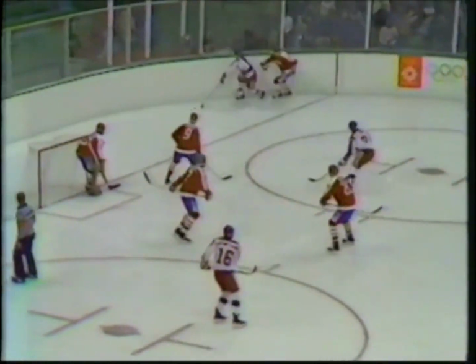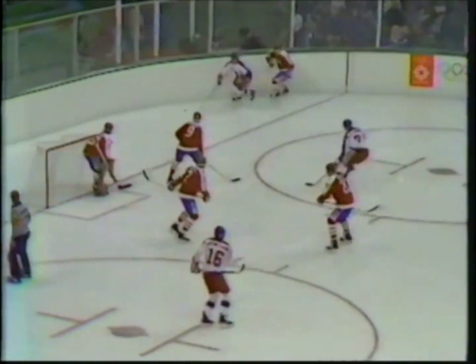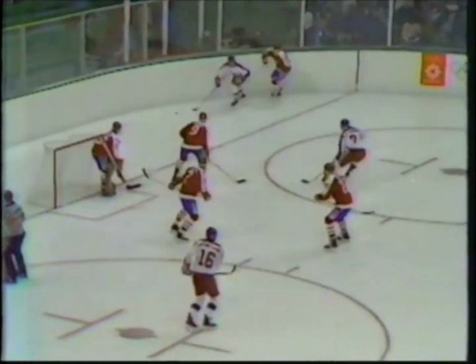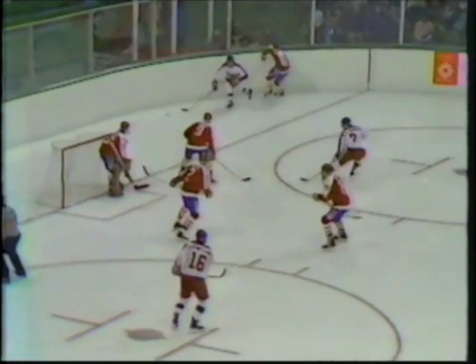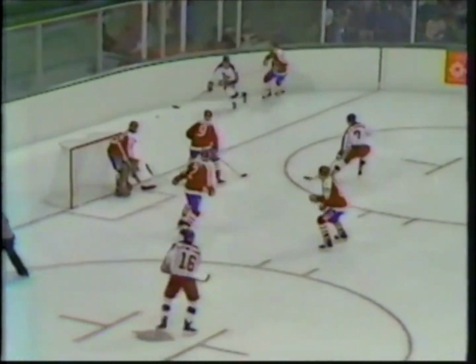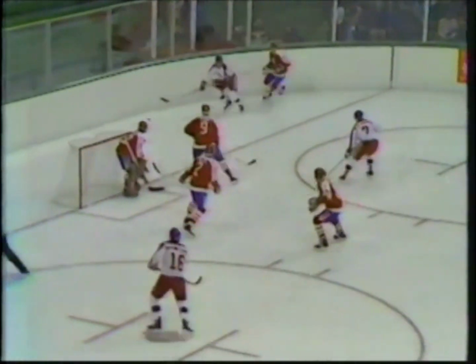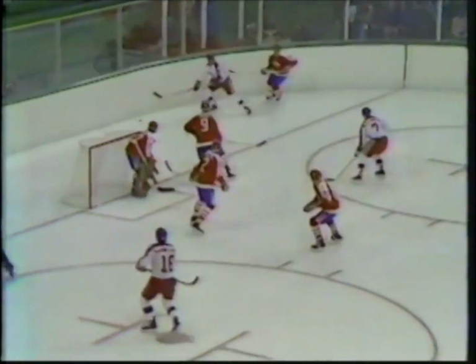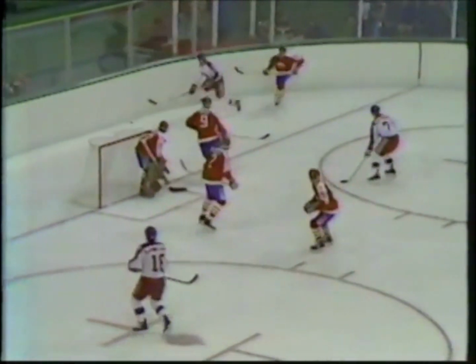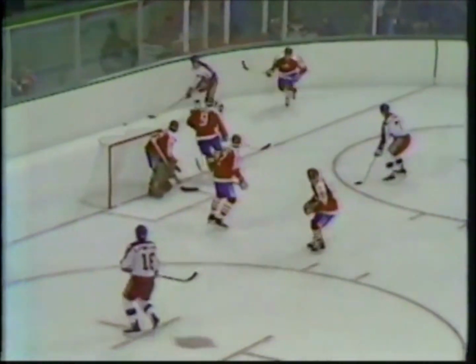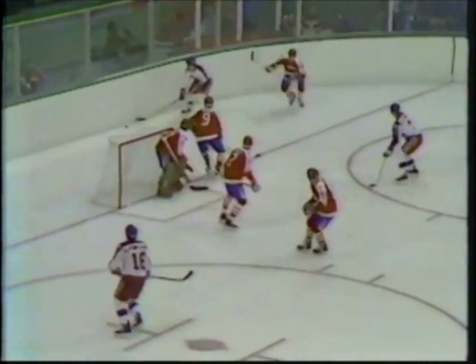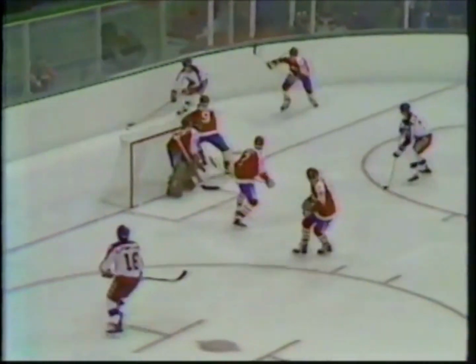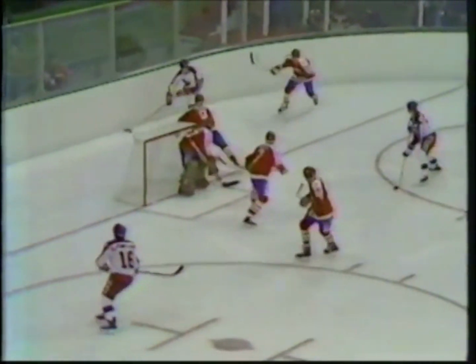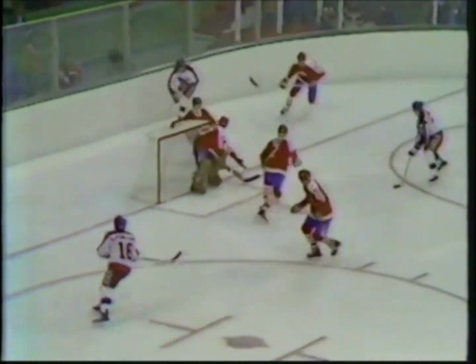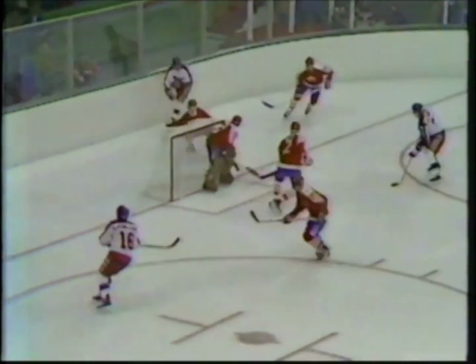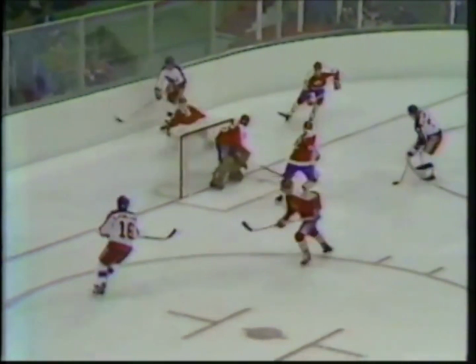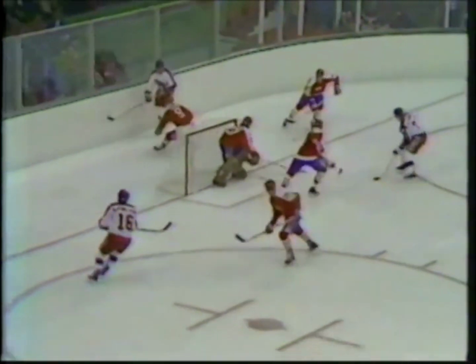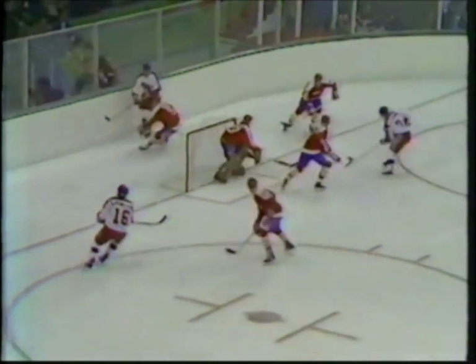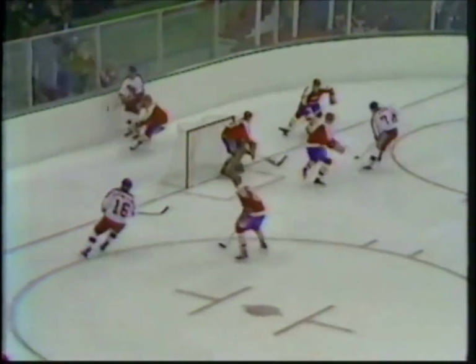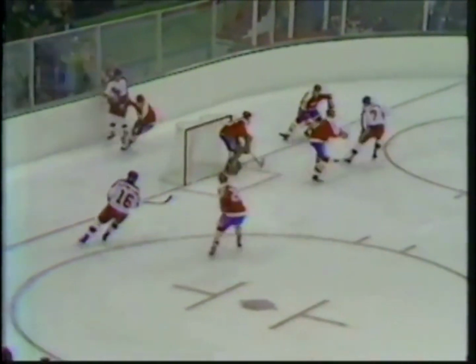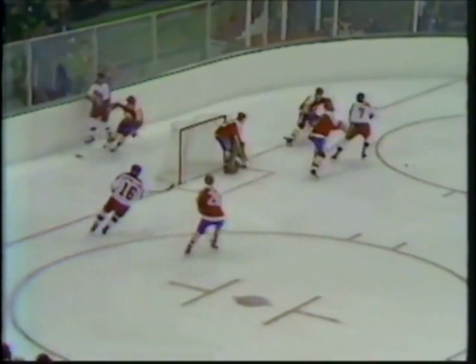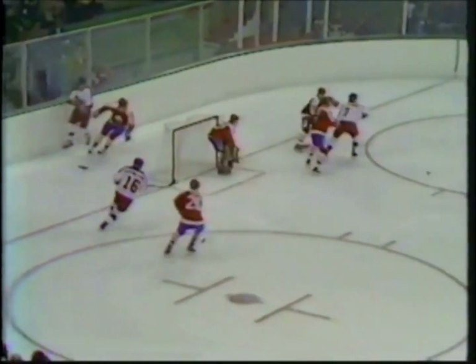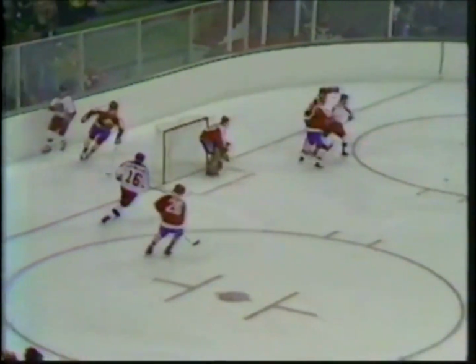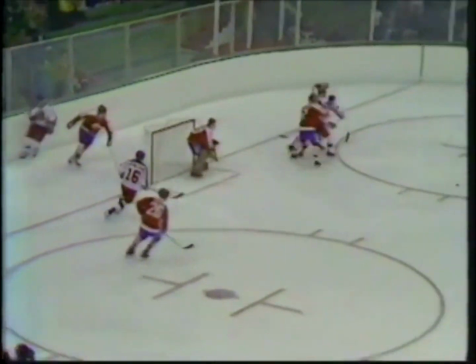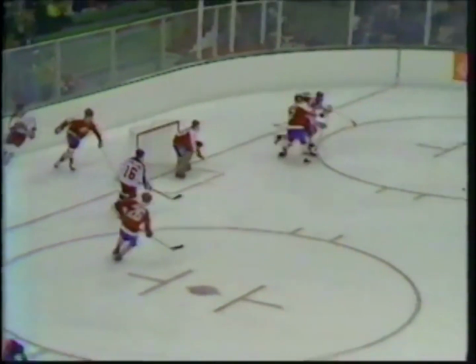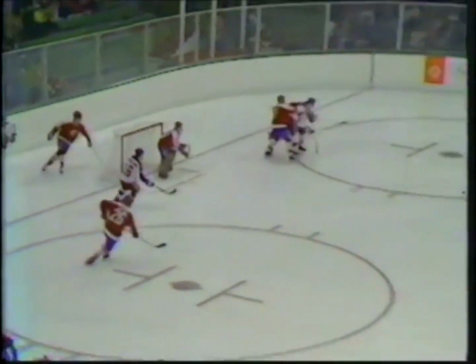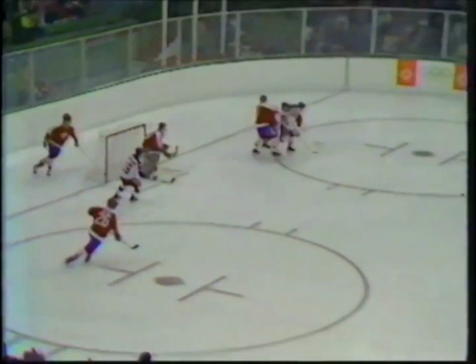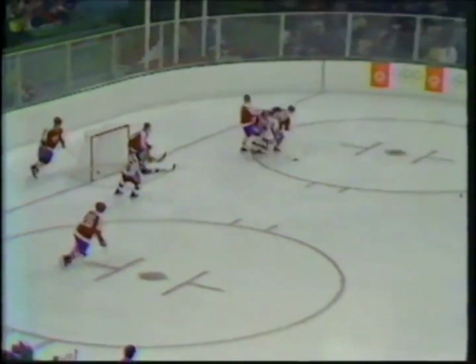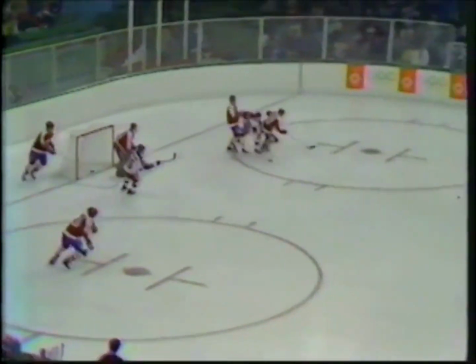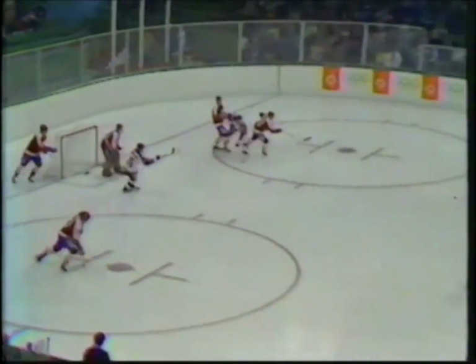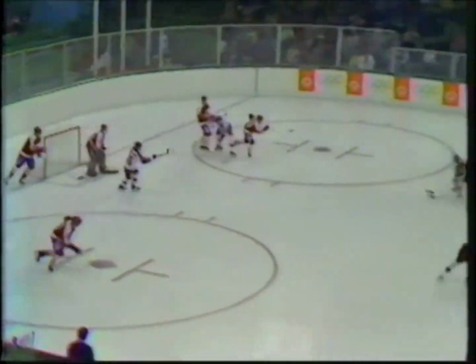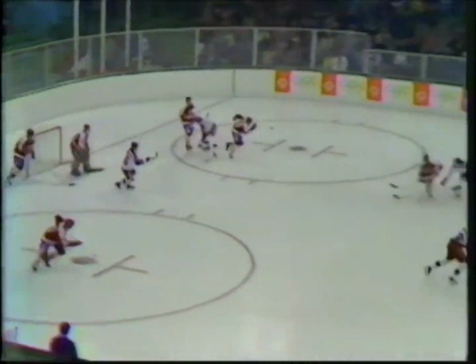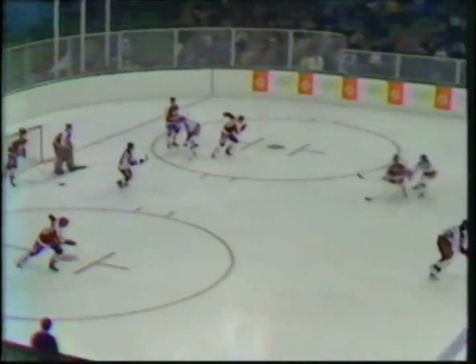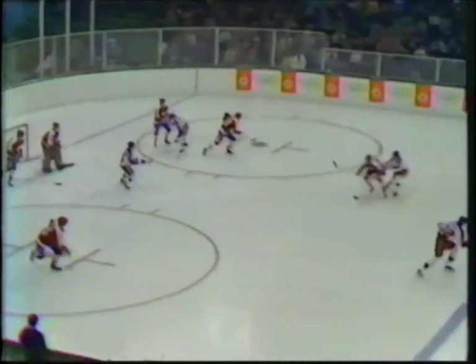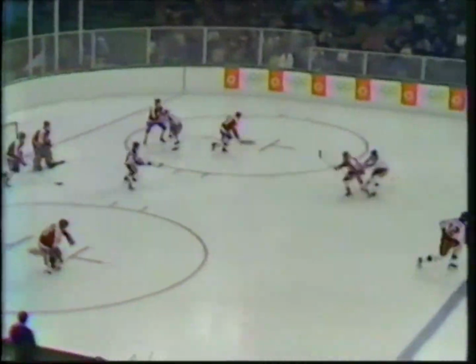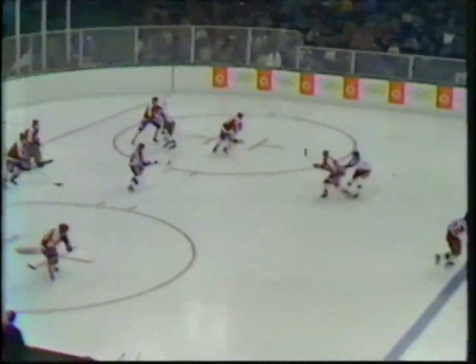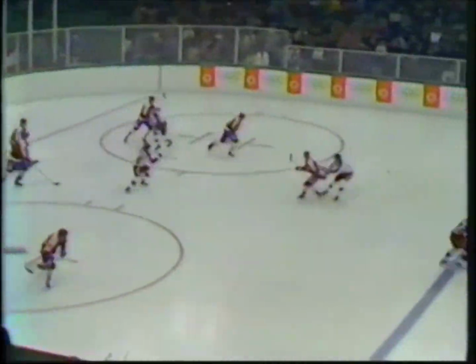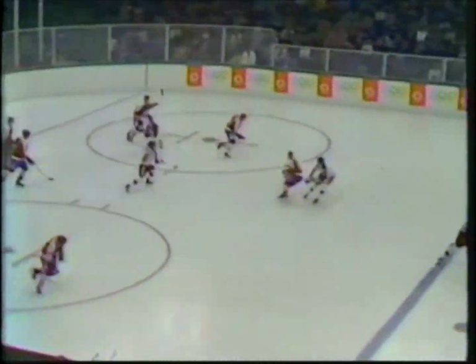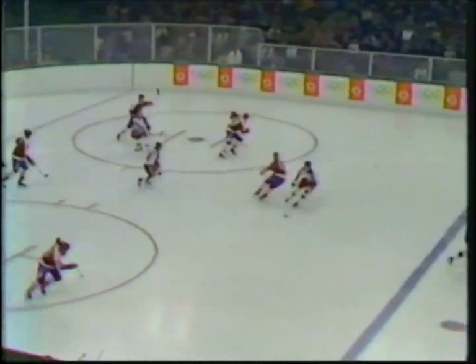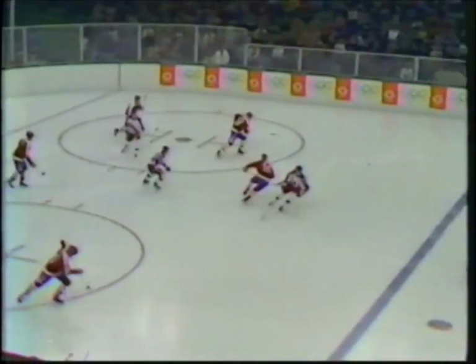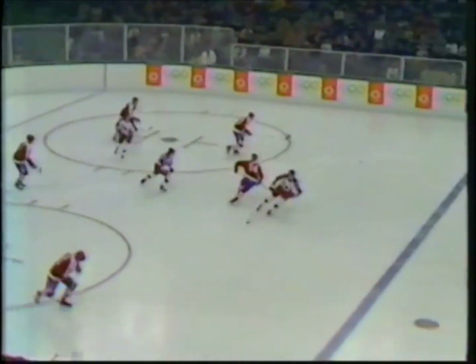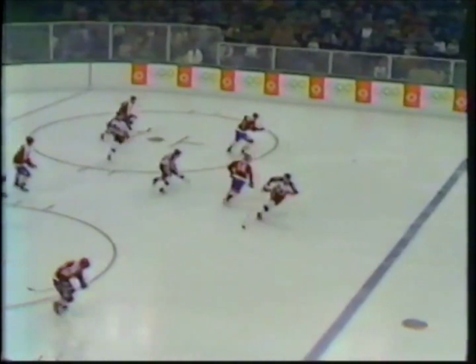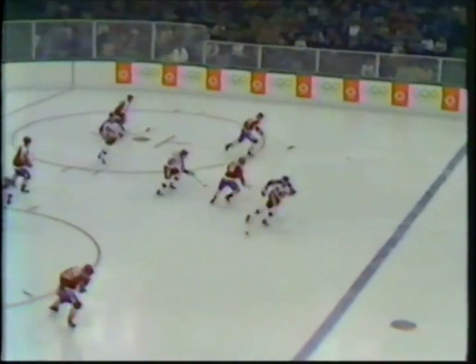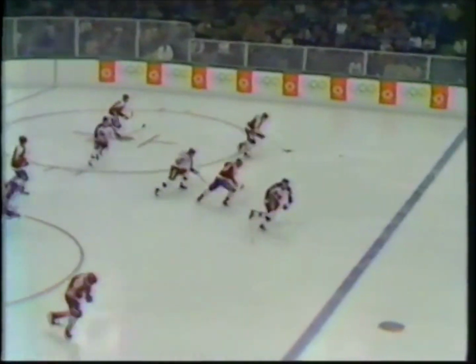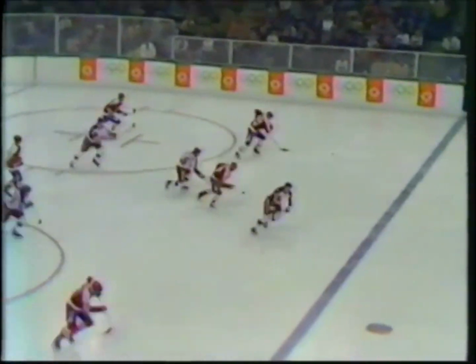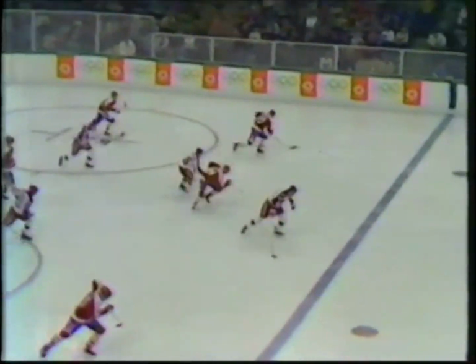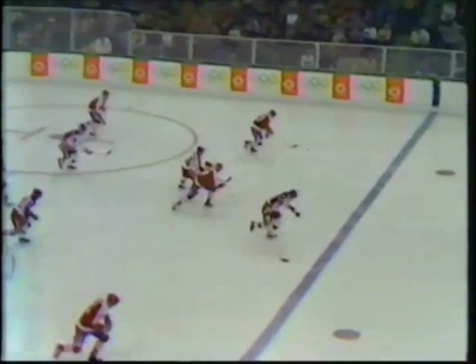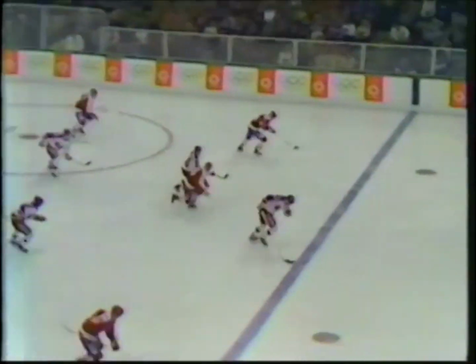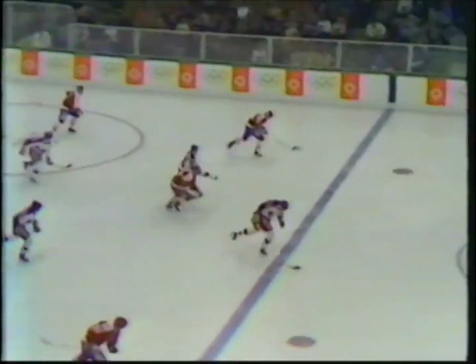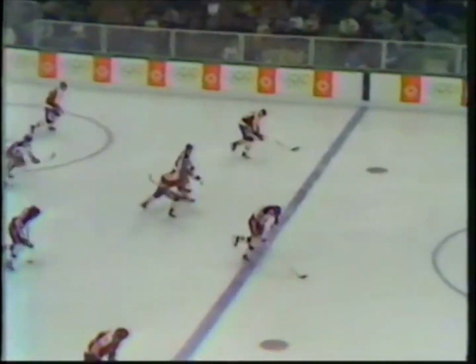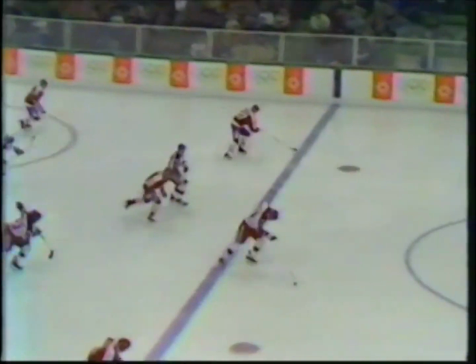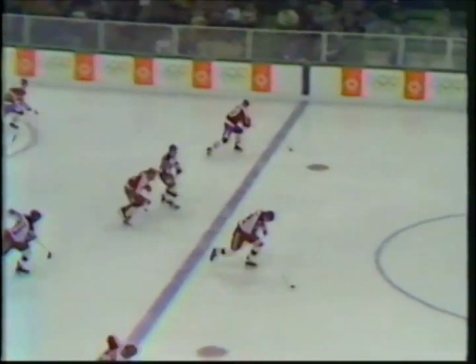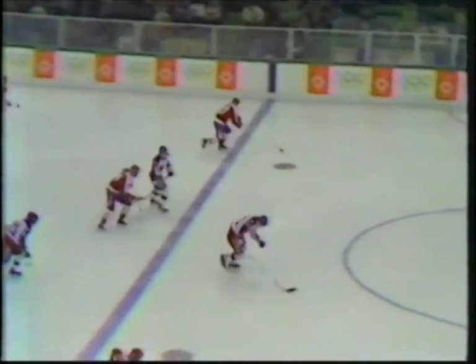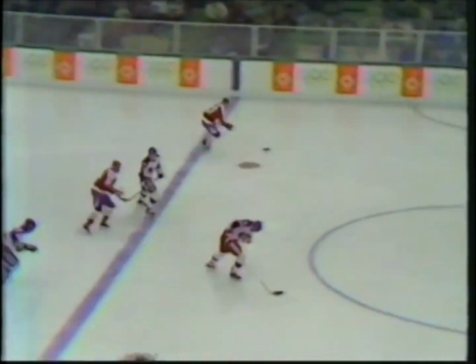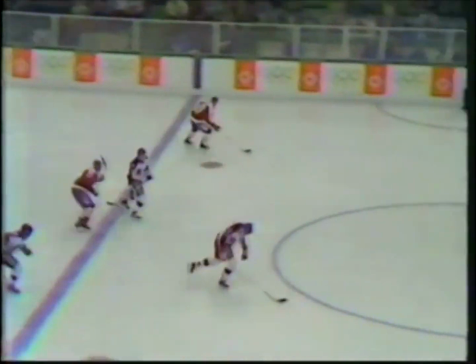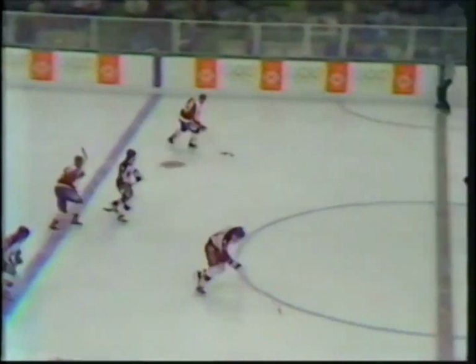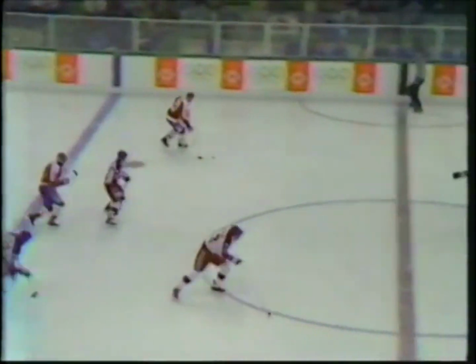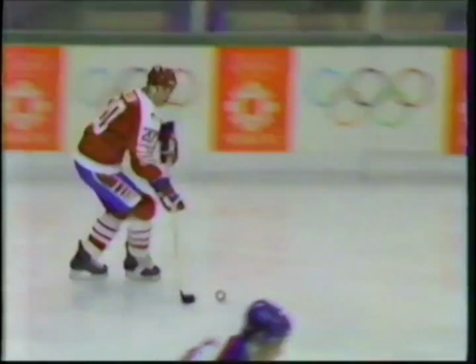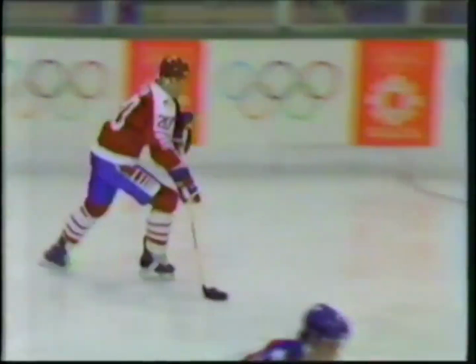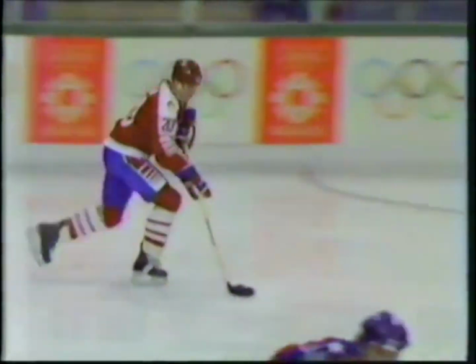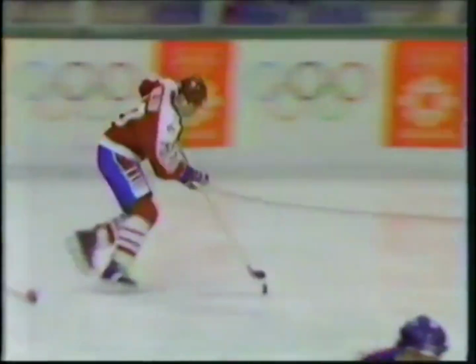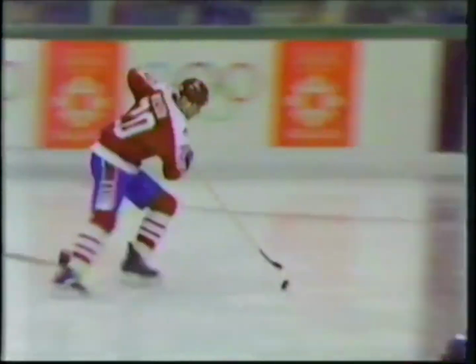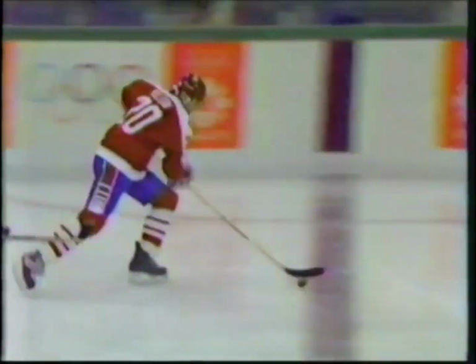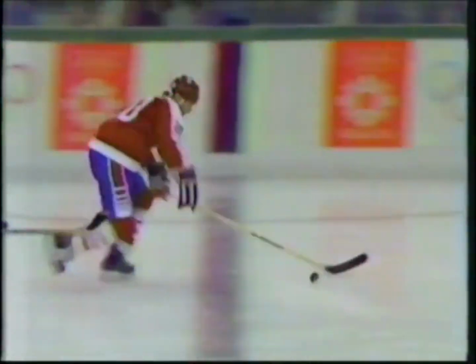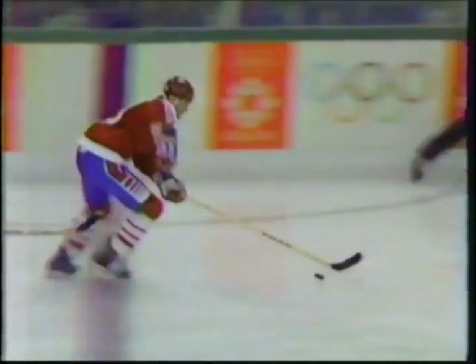Delios again, comes in behind the net, tries to center it for Jensen who couldn't get his stick down, and Canada comes out.